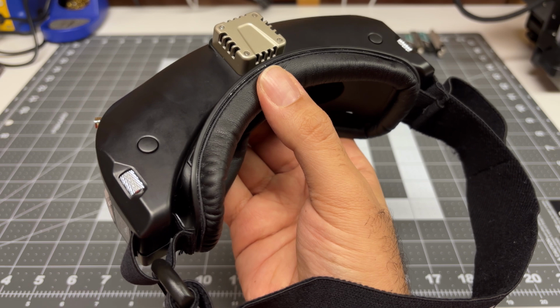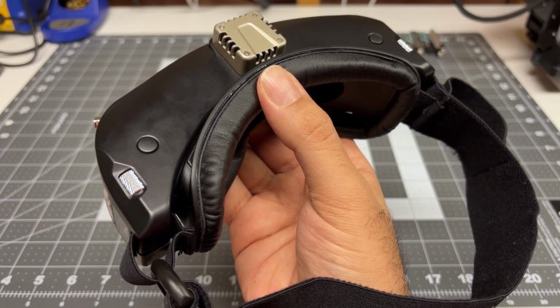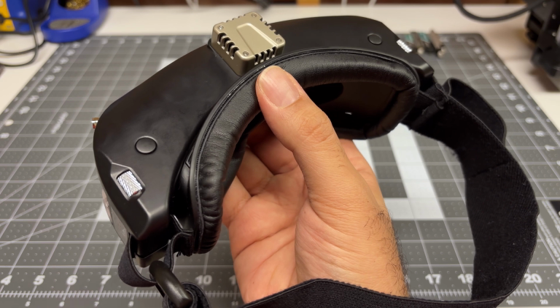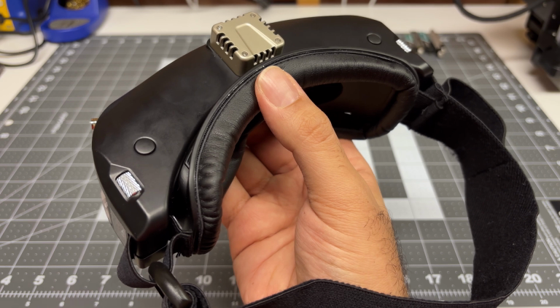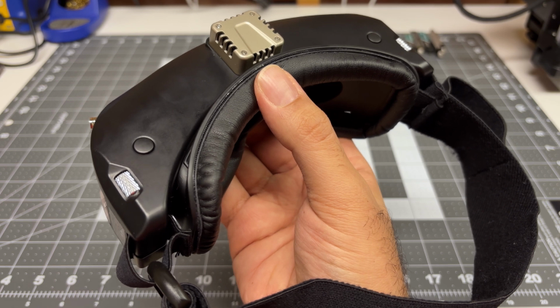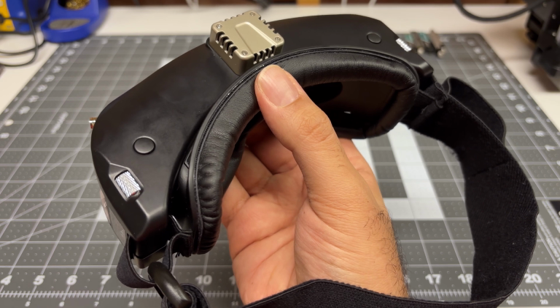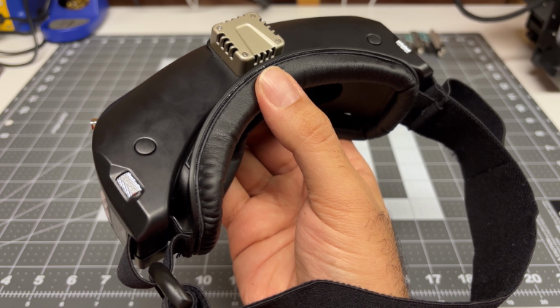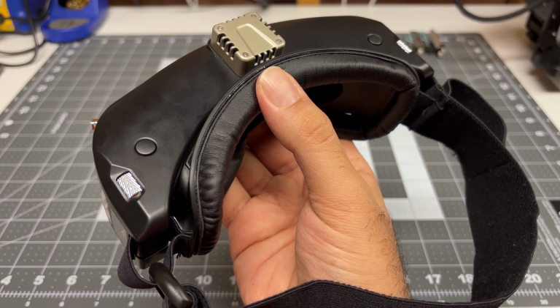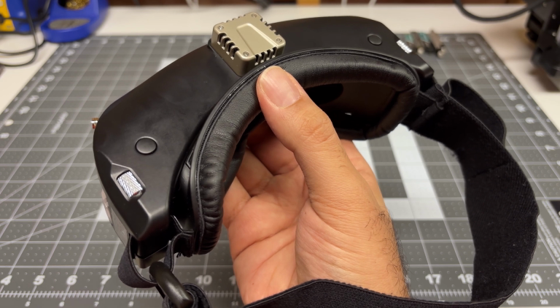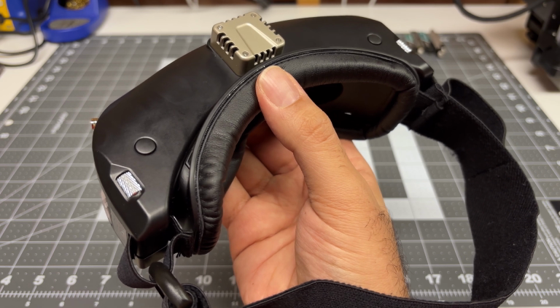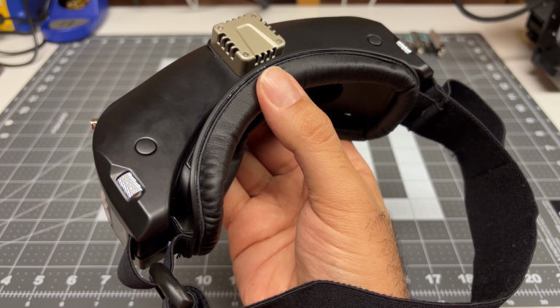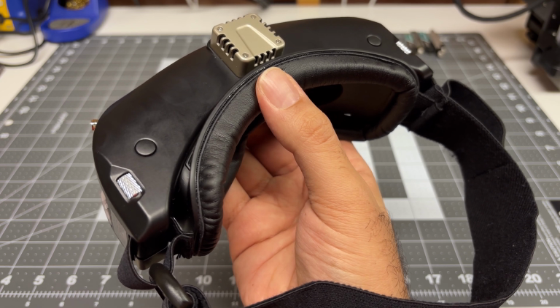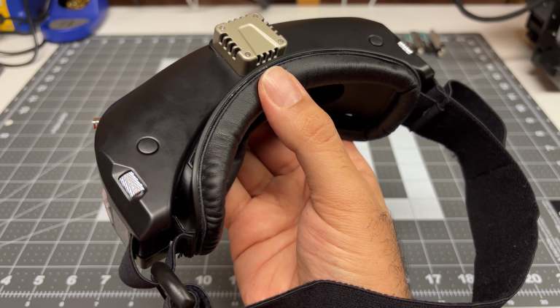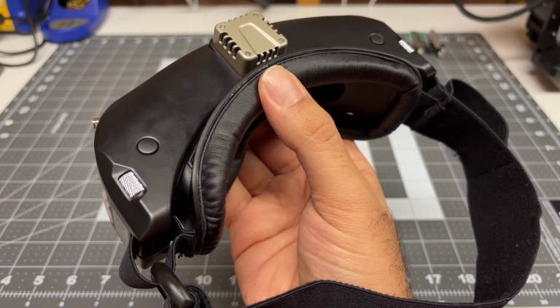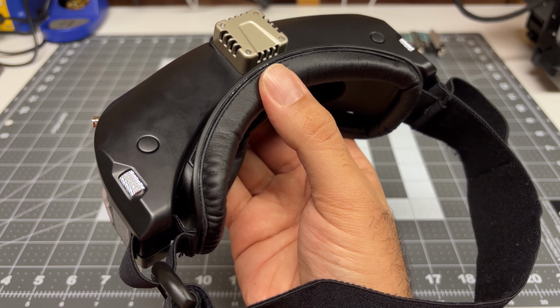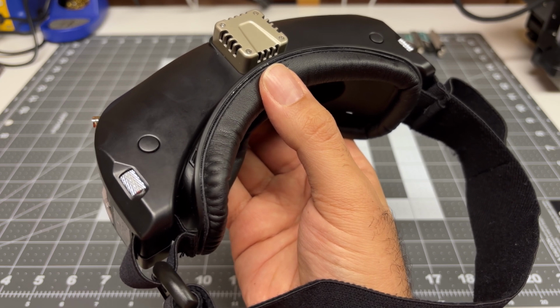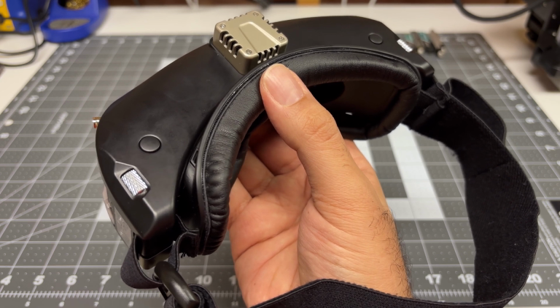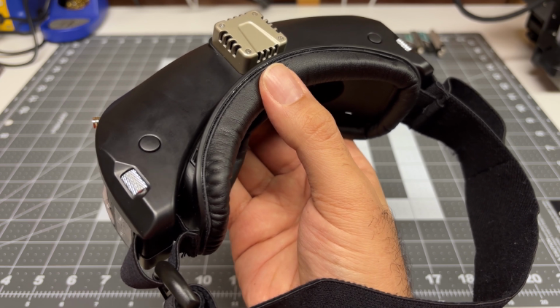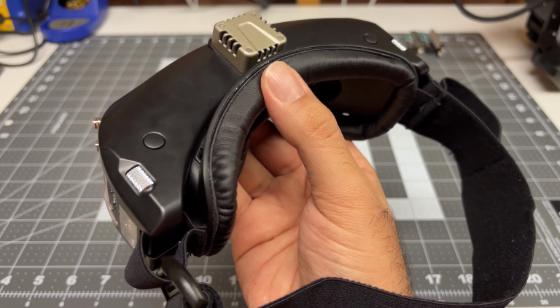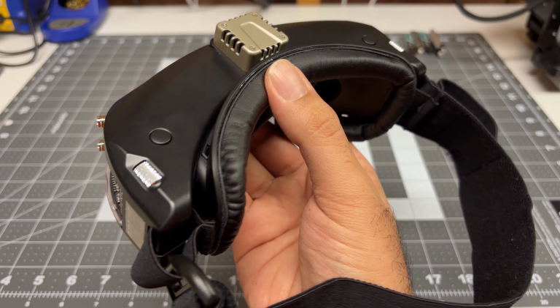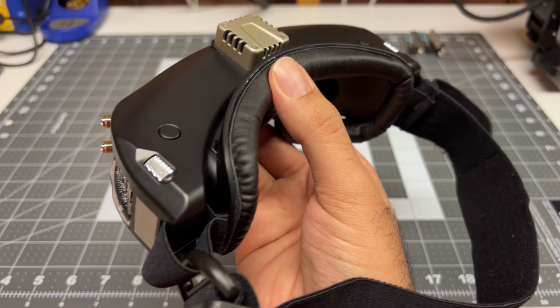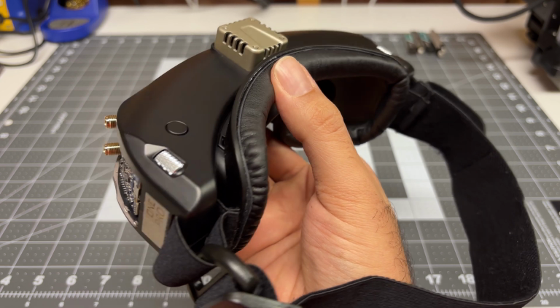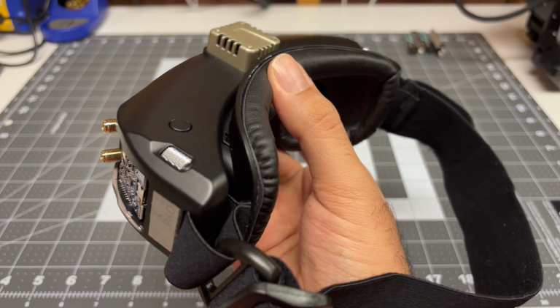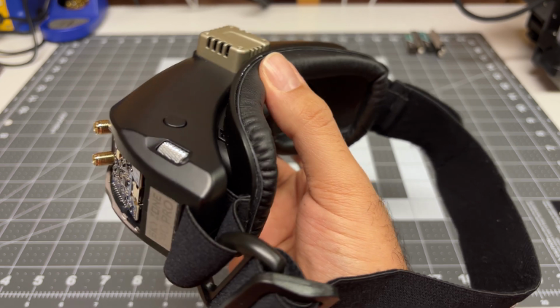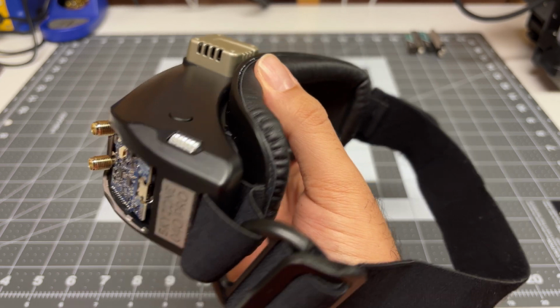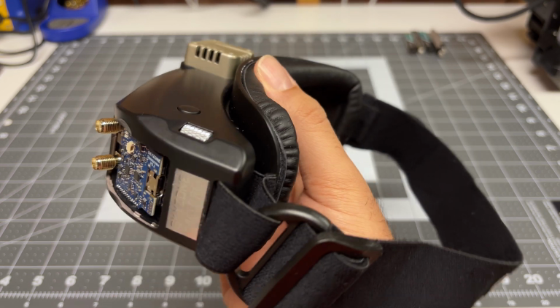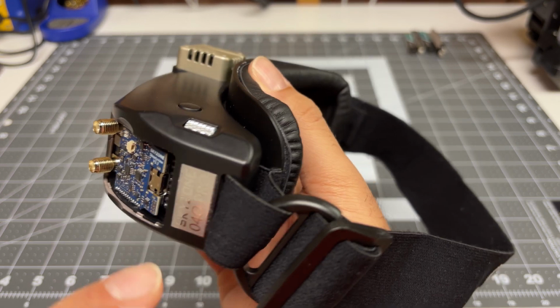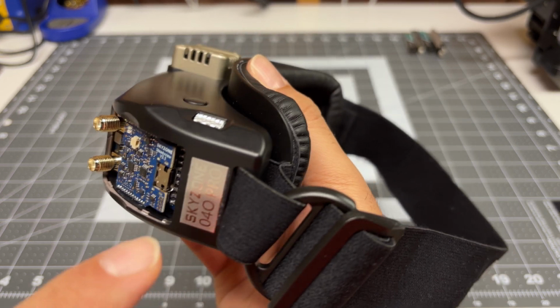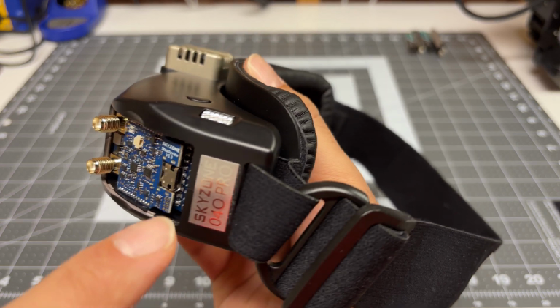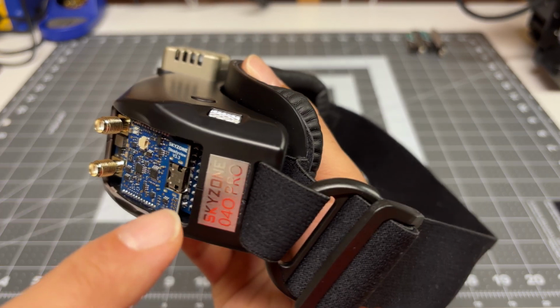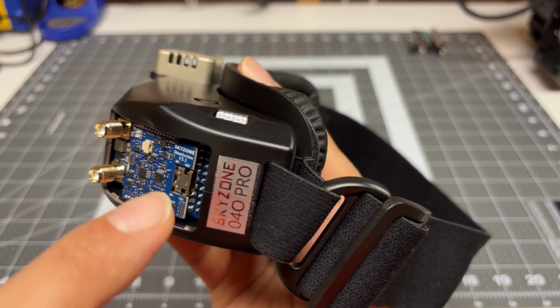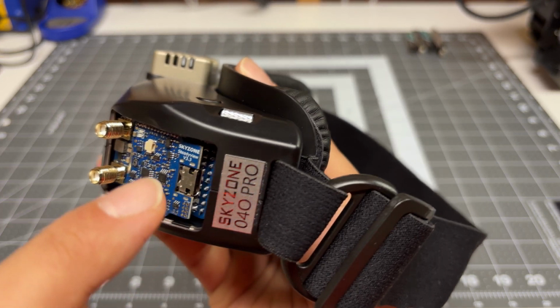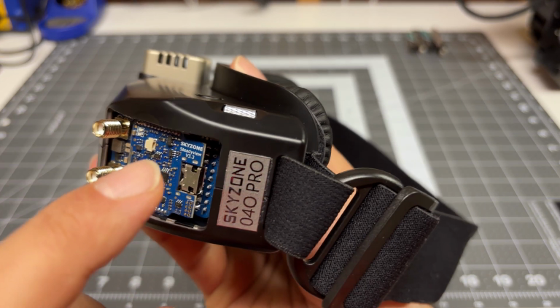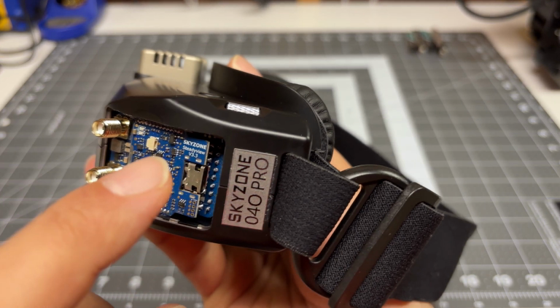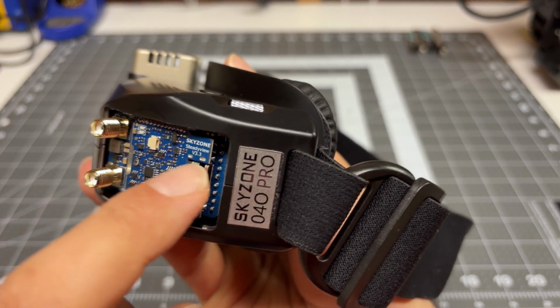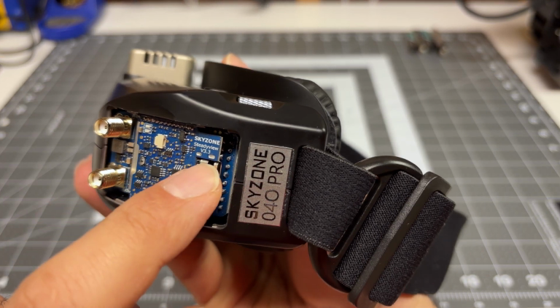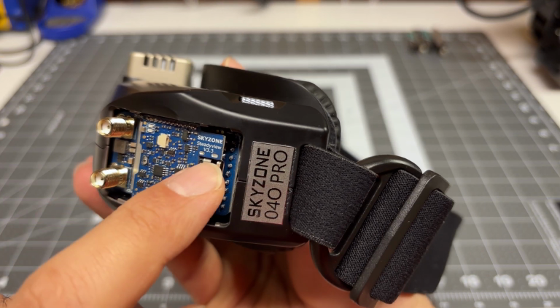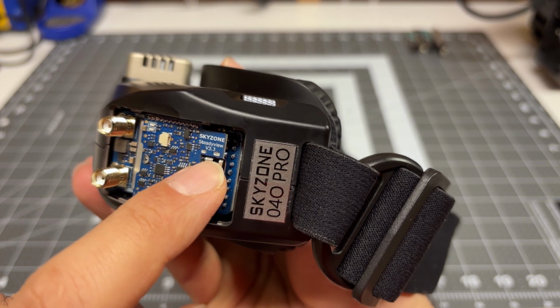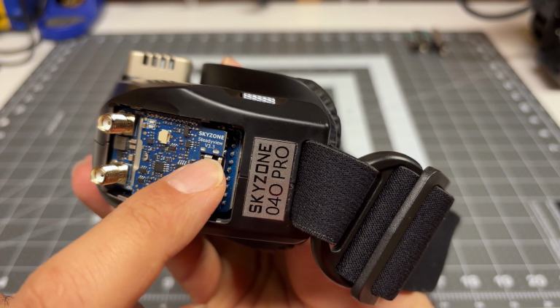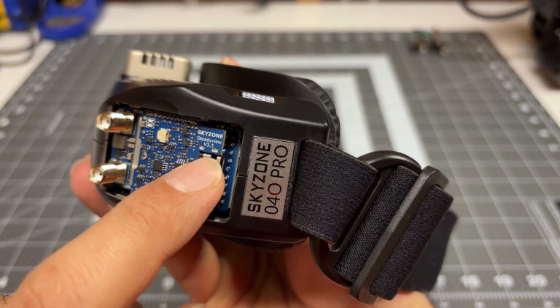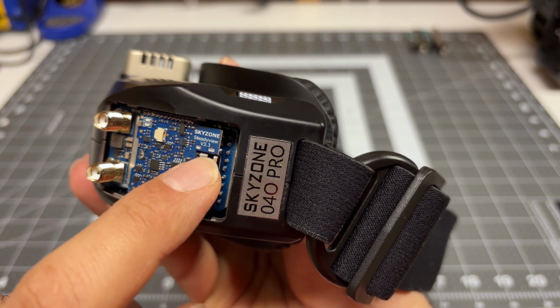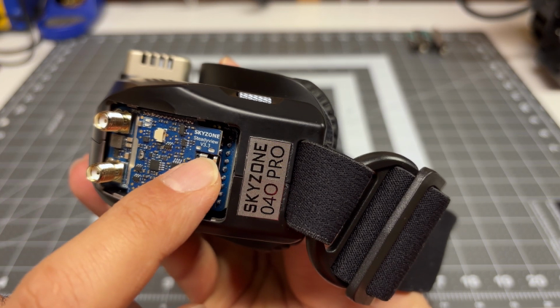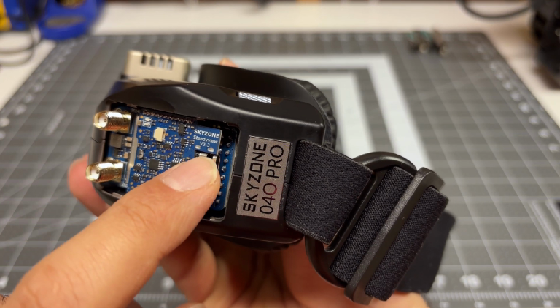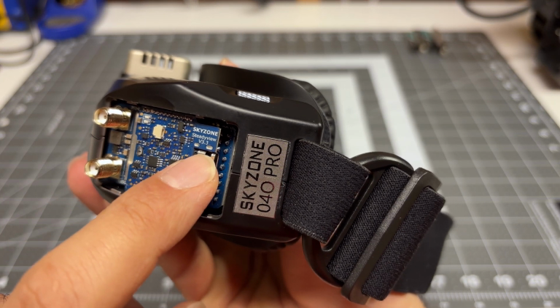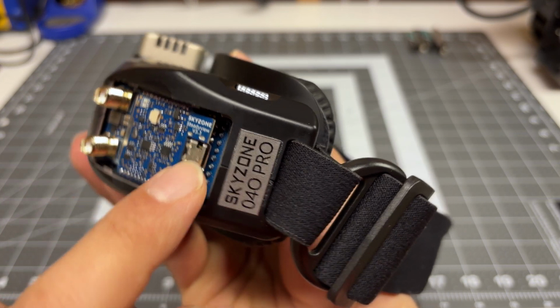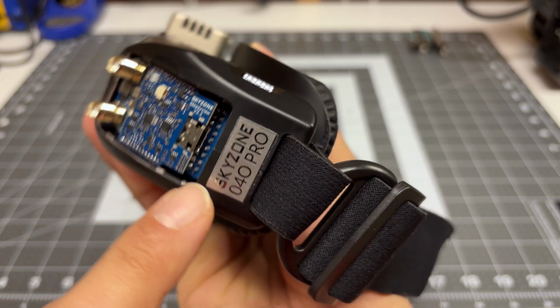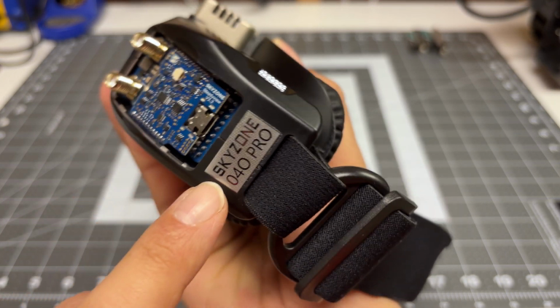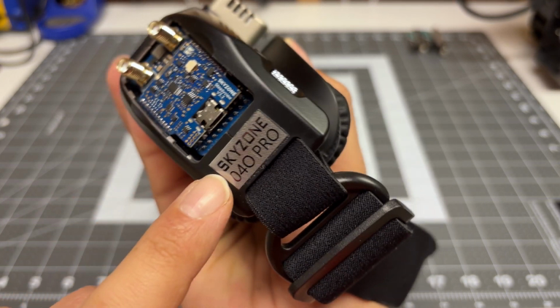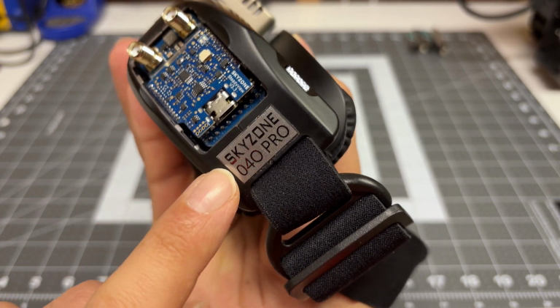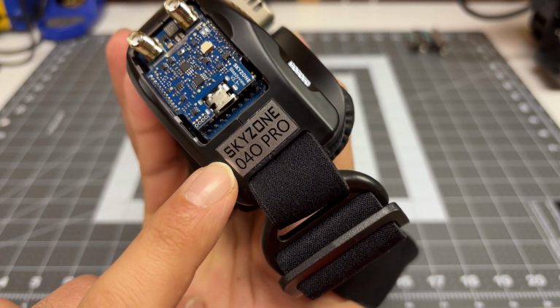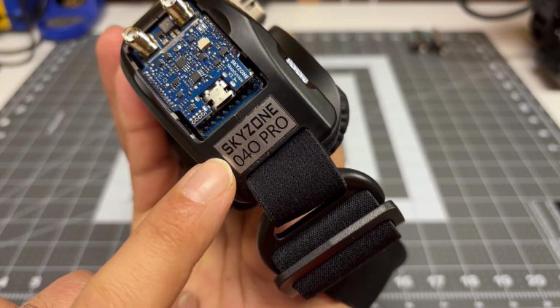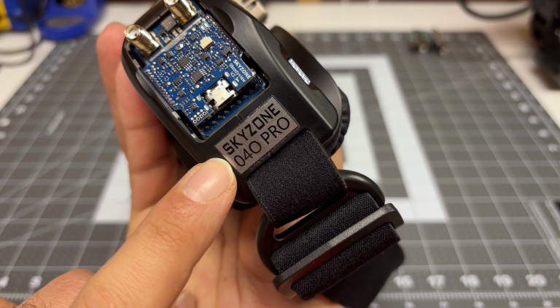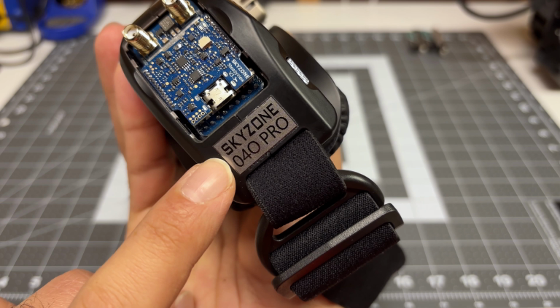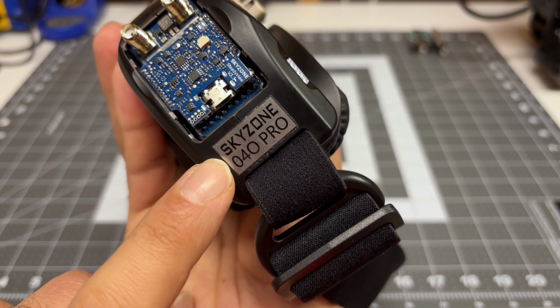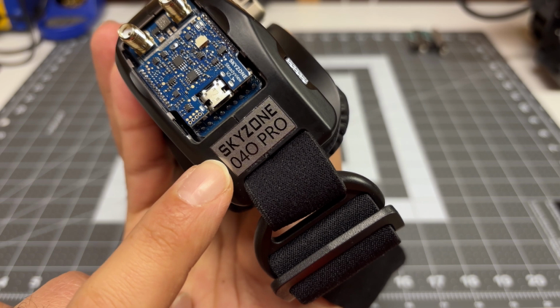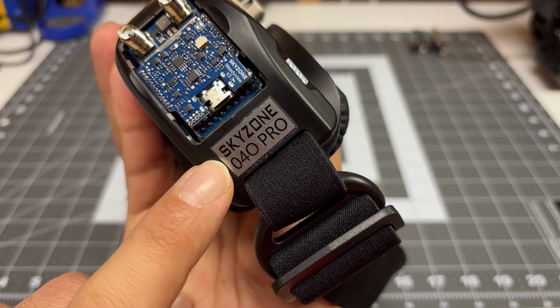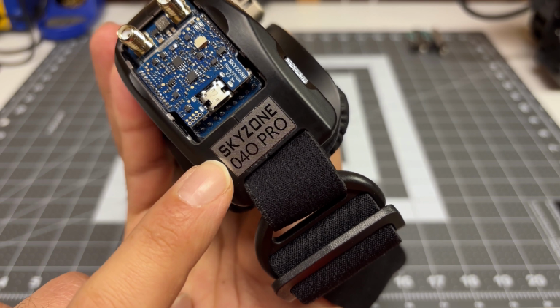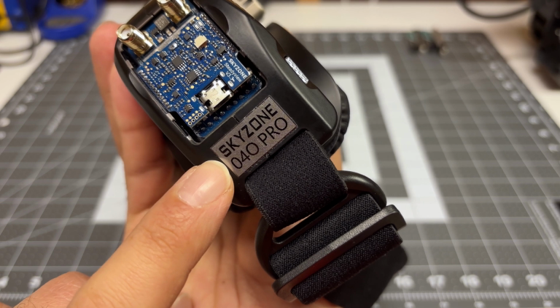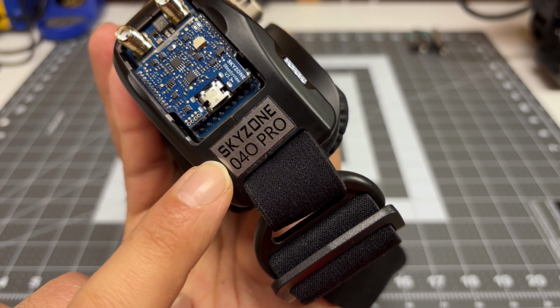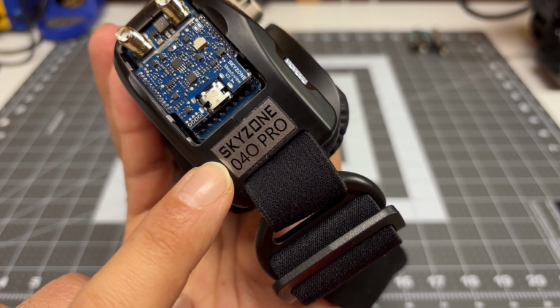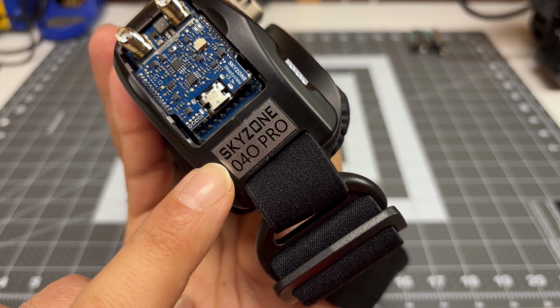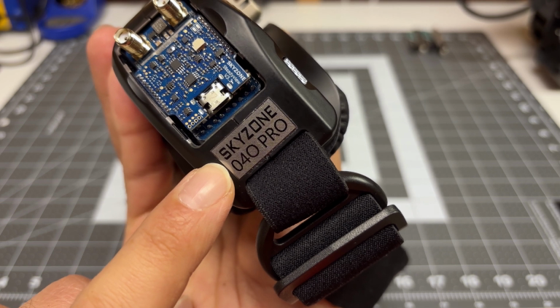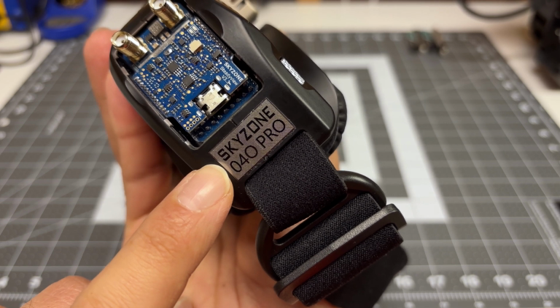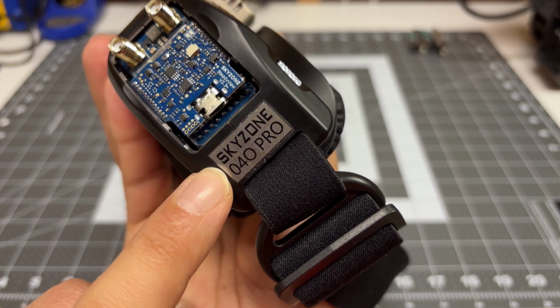Hey folks, it's Mangirl. Welcome back to the channel. I'm going to go ahead and upgrade the analog receiver module on my Skyzone 040 Pro.